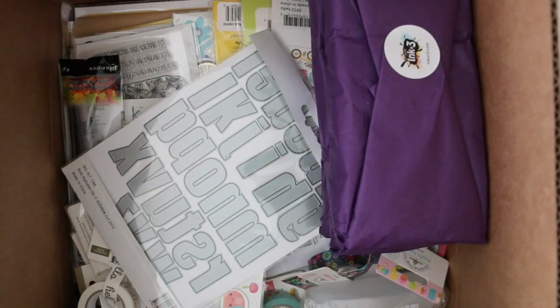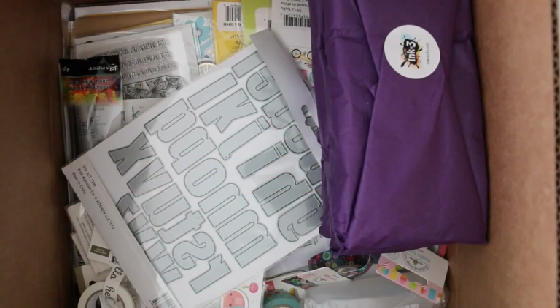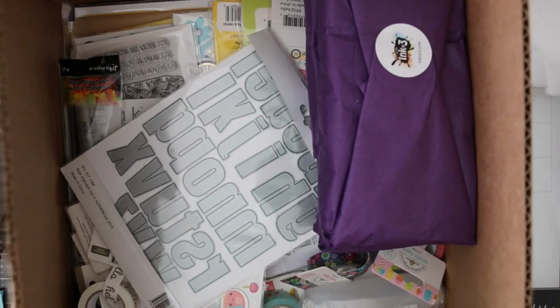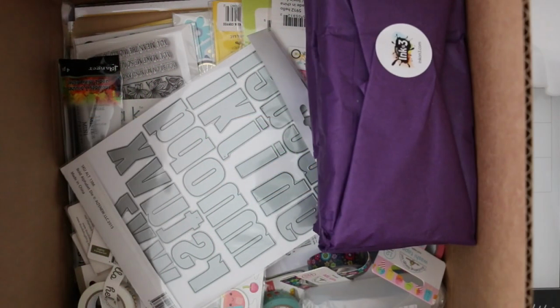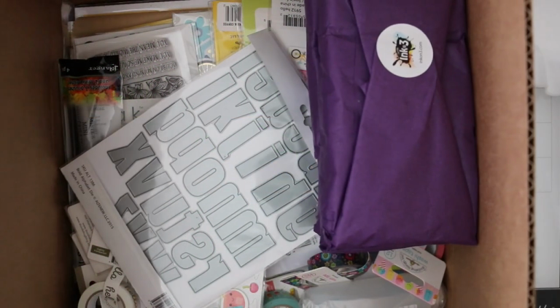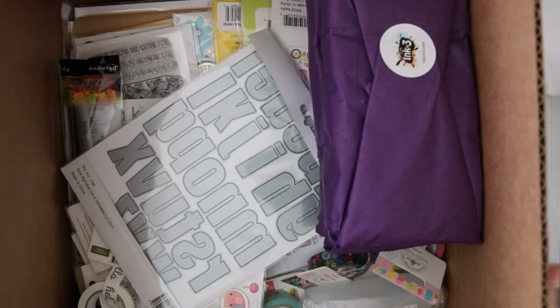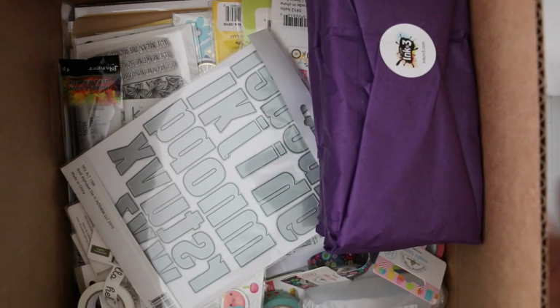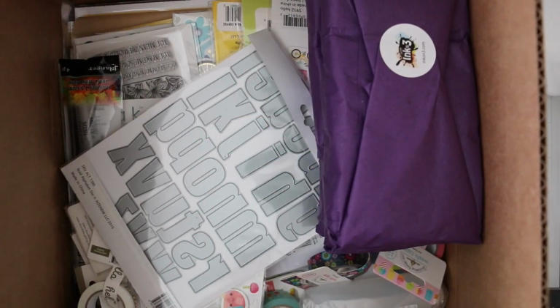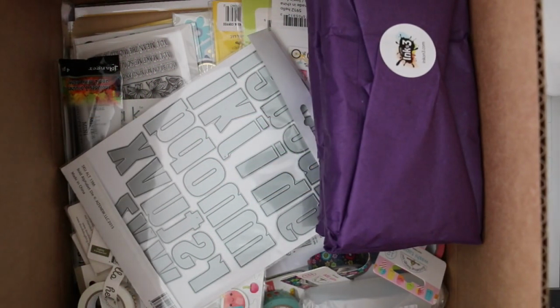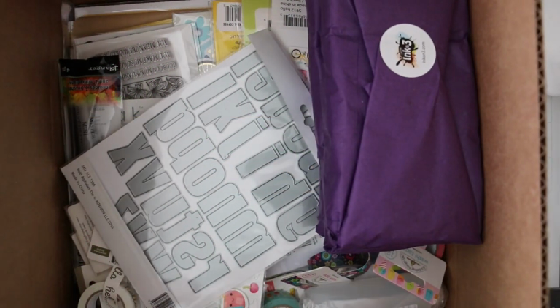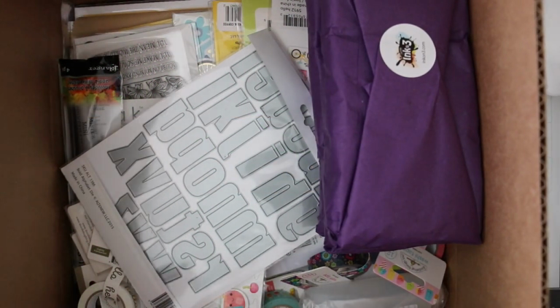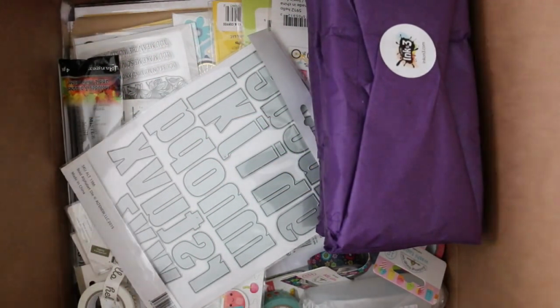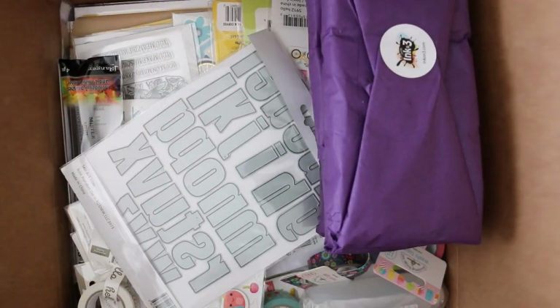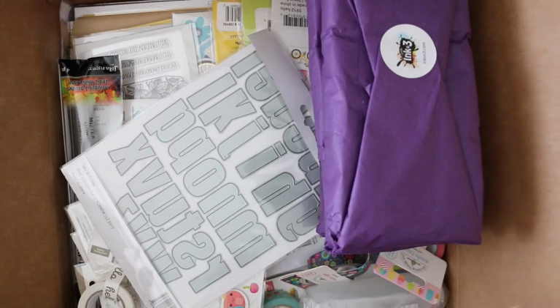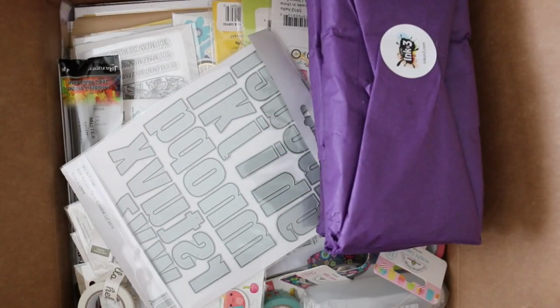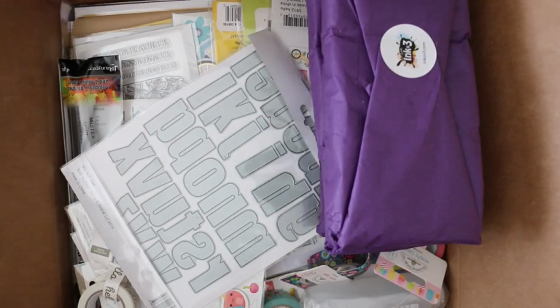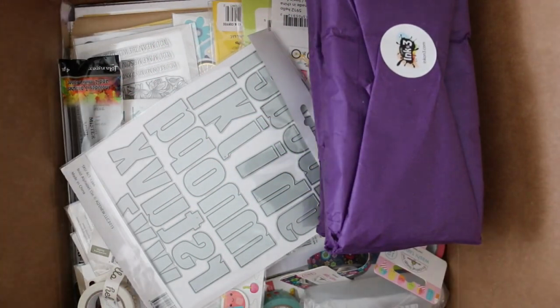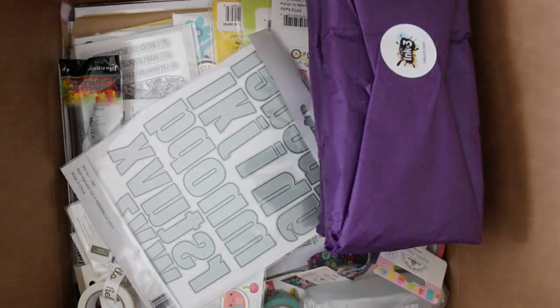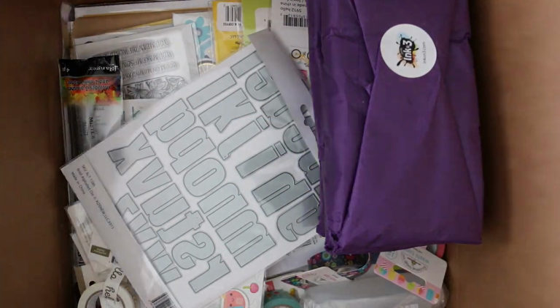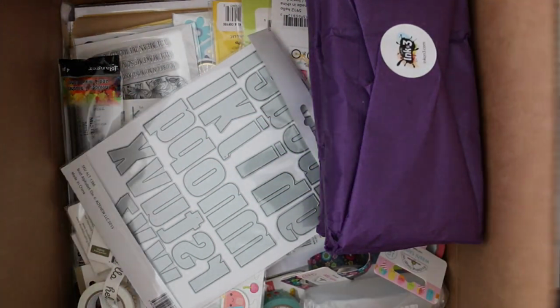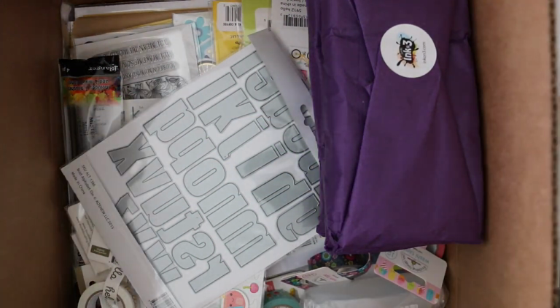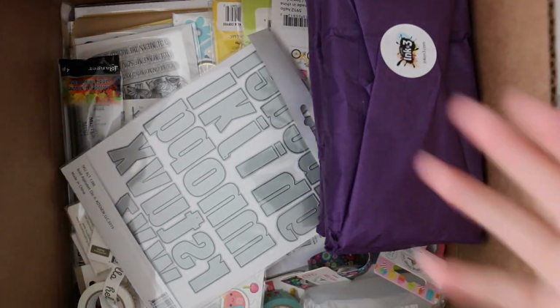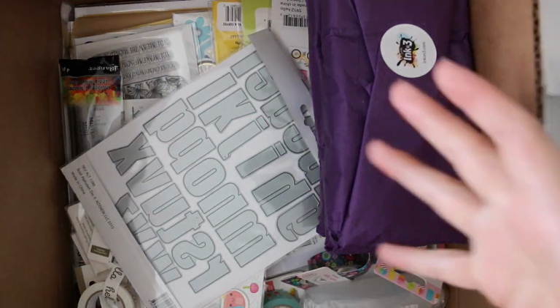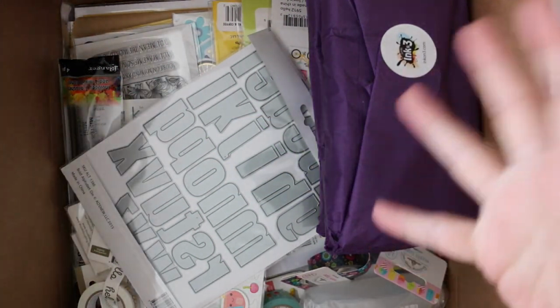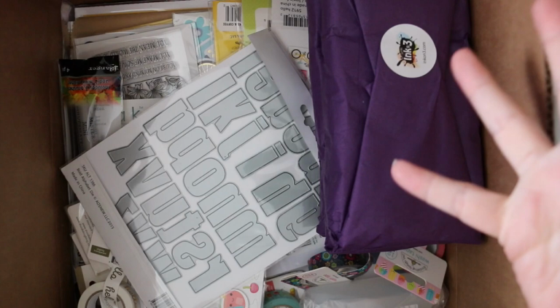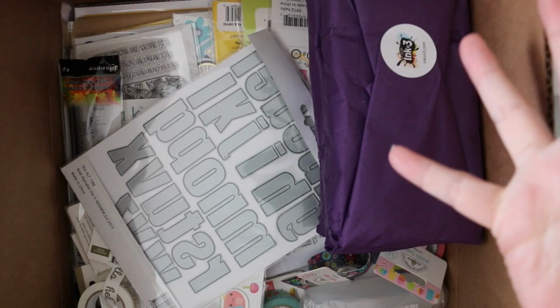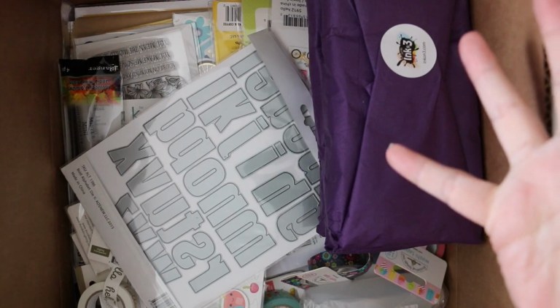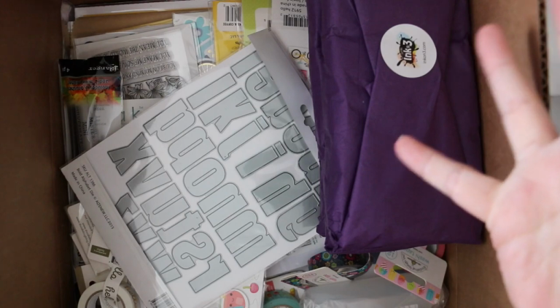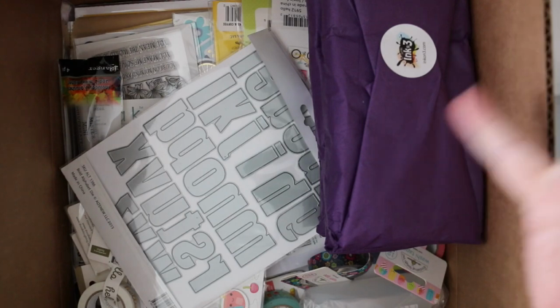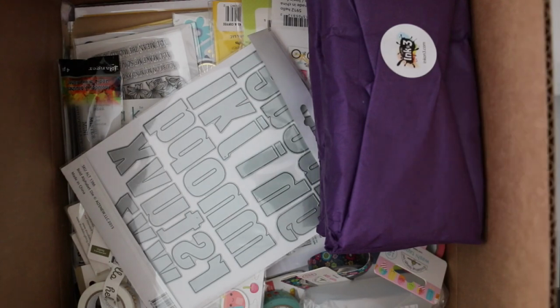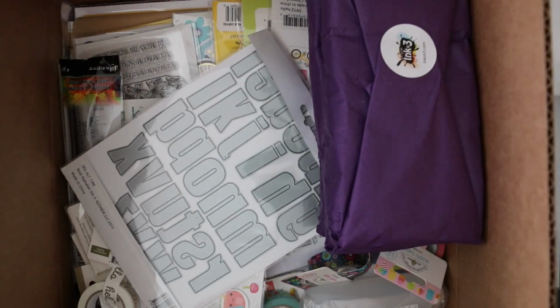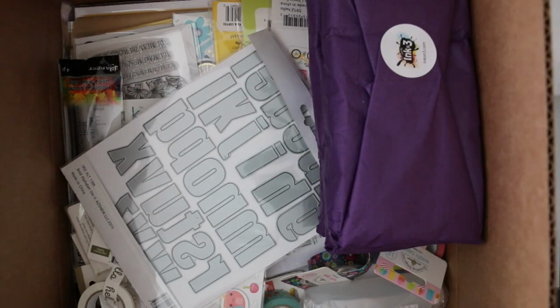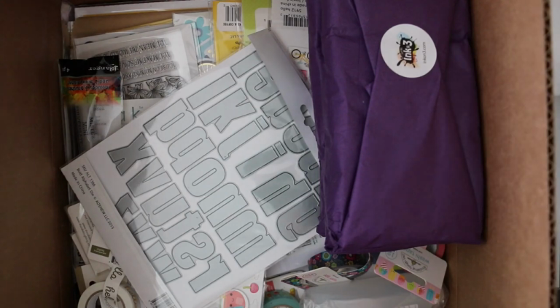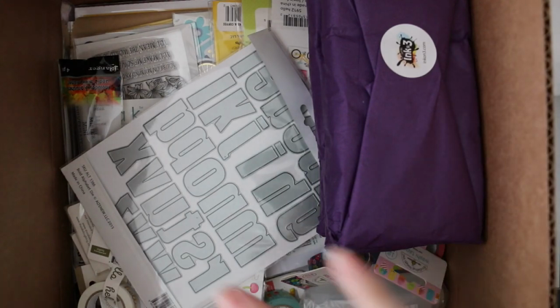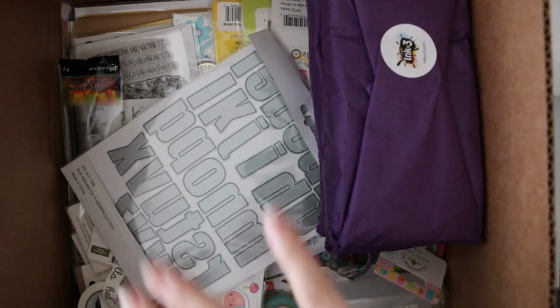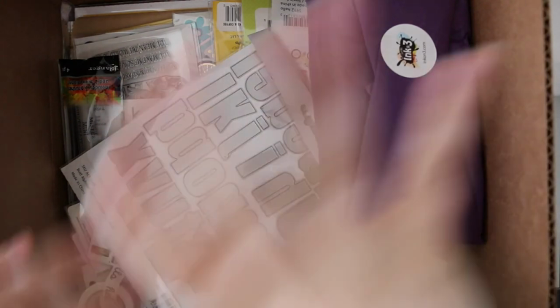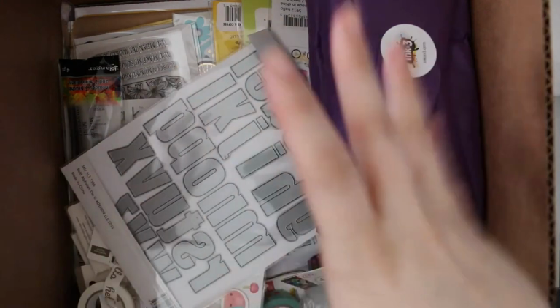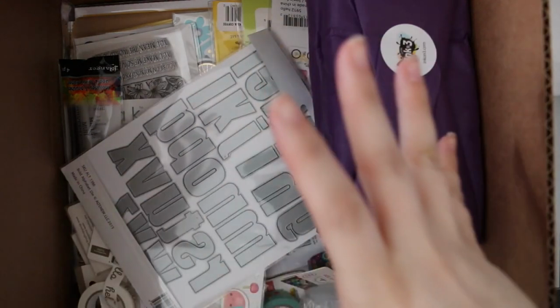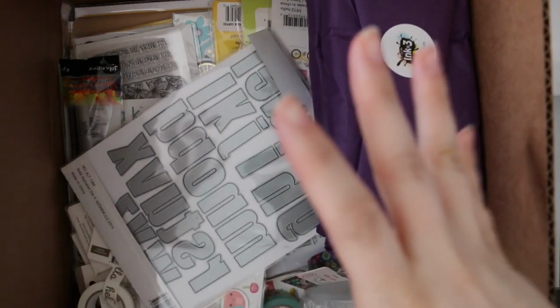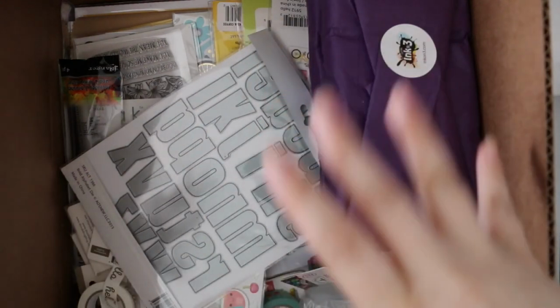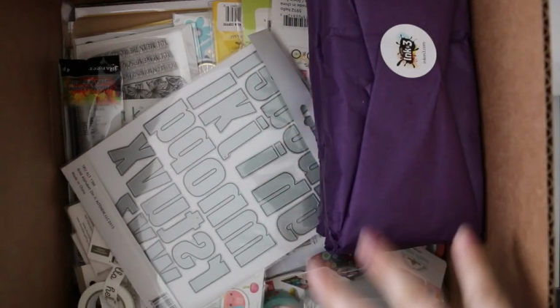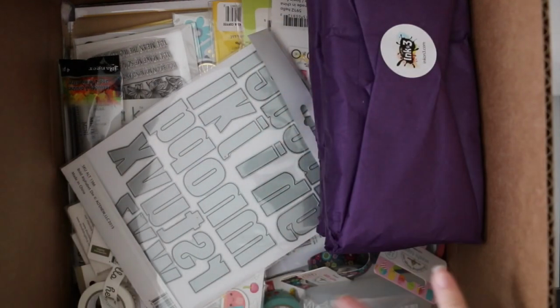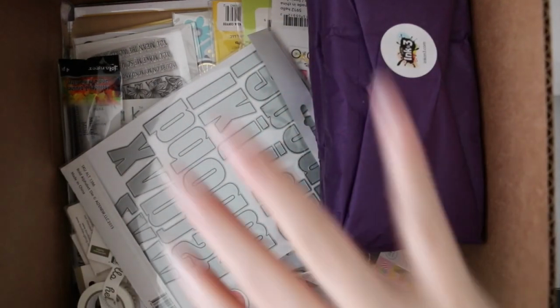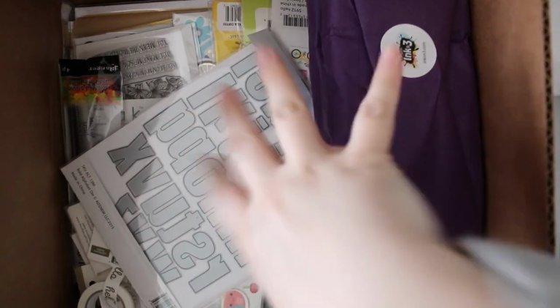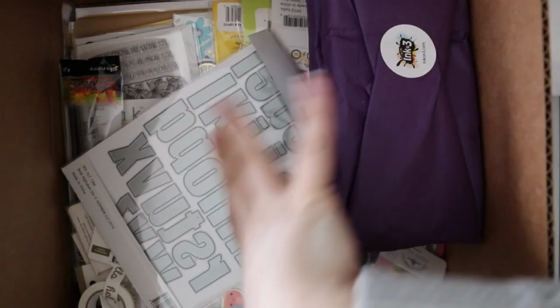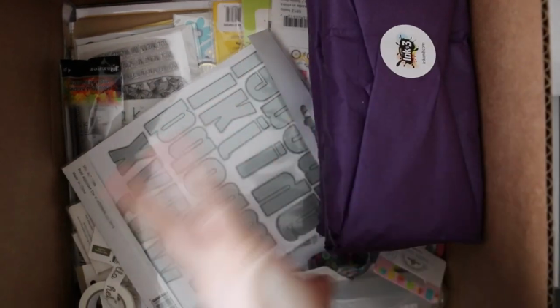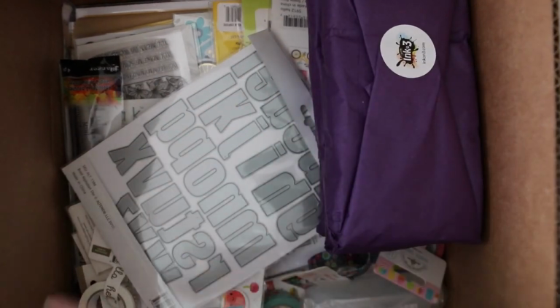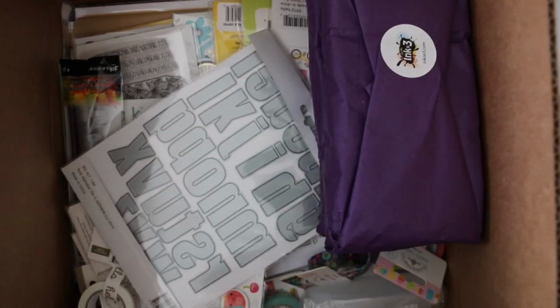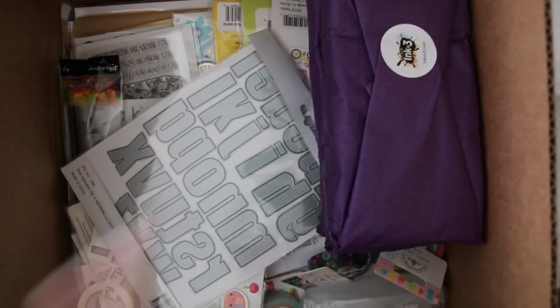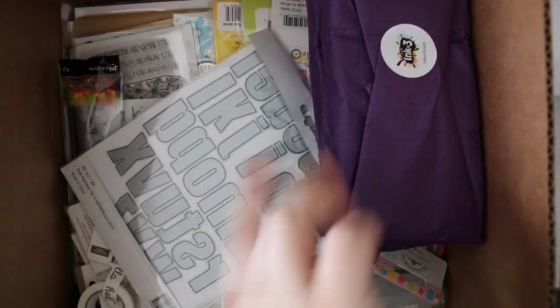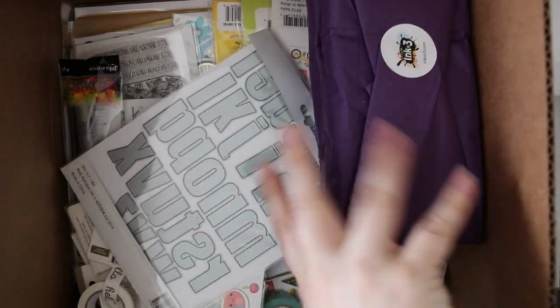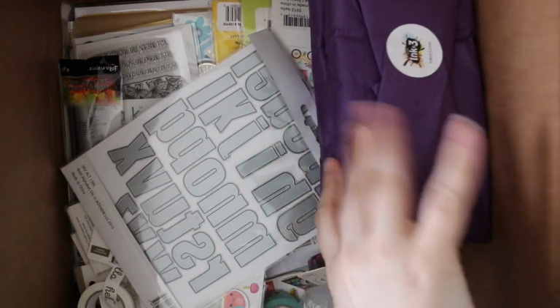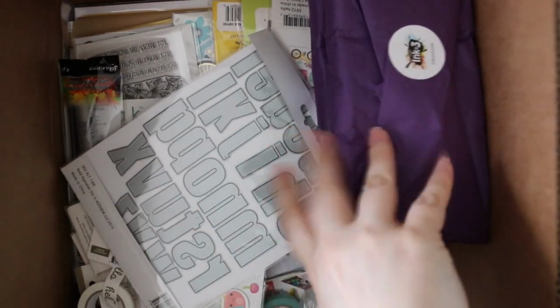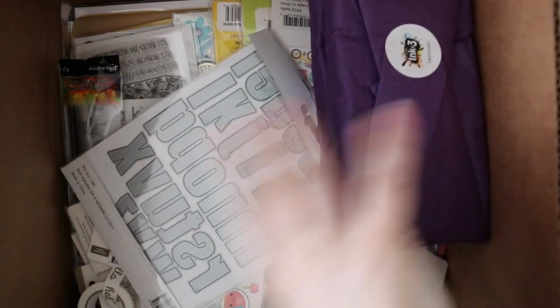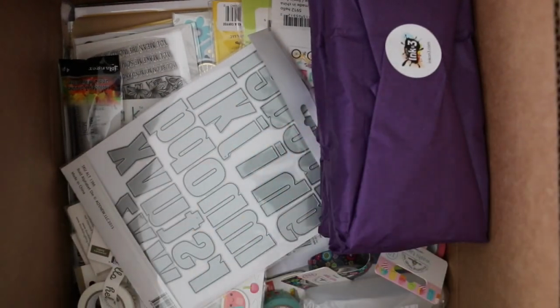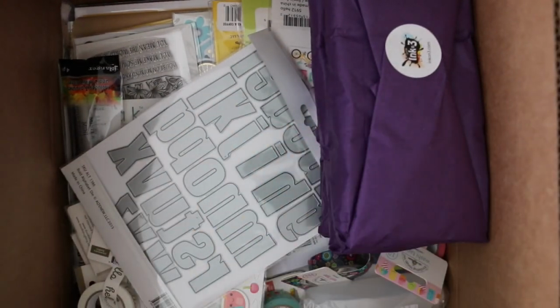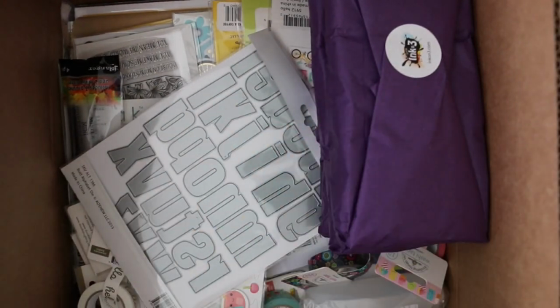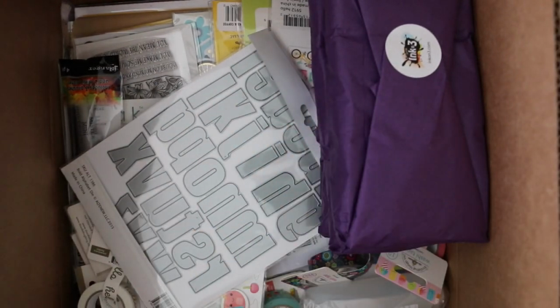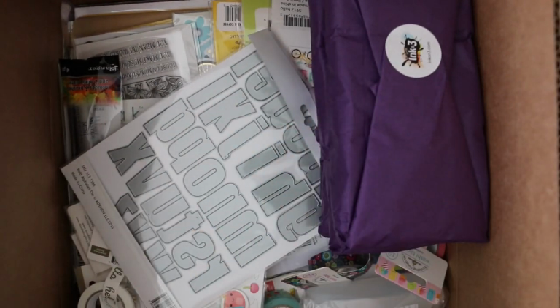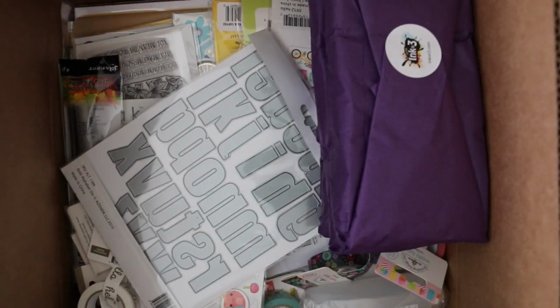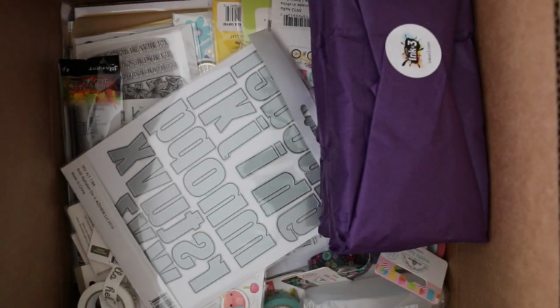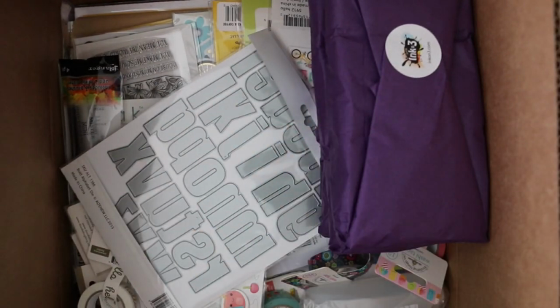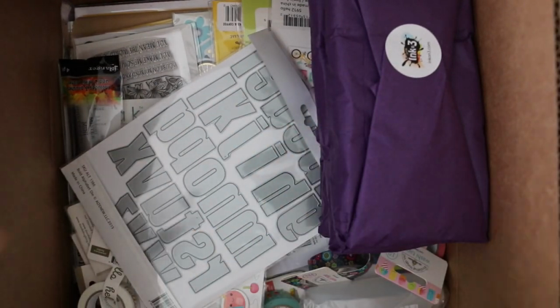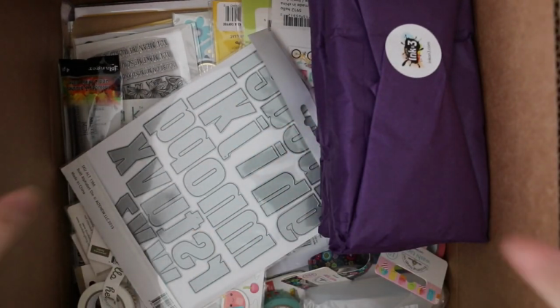Hello everyone! So obviously by the title of the video — haul, giveaway, fun things.